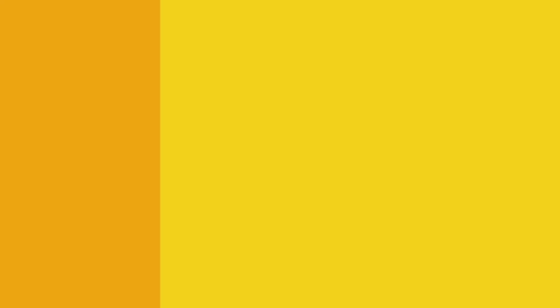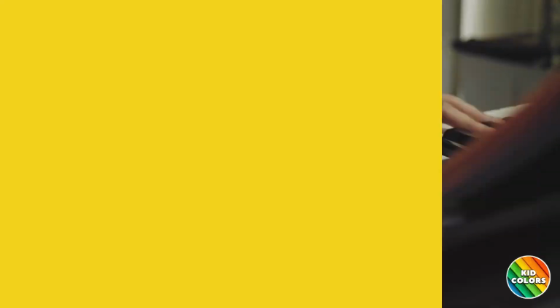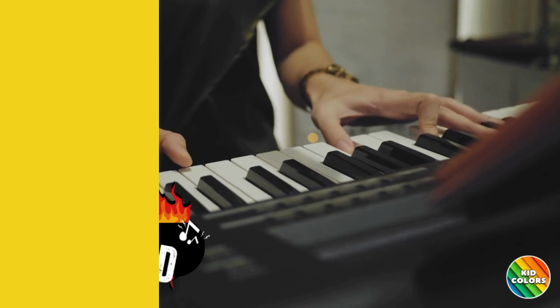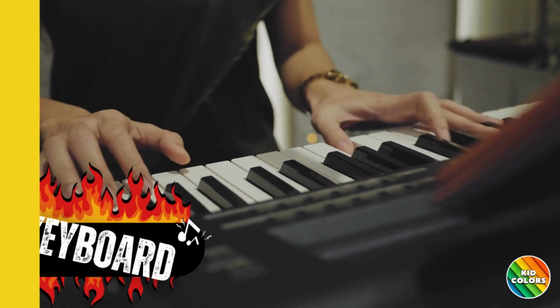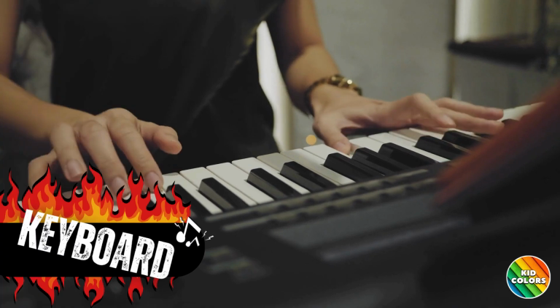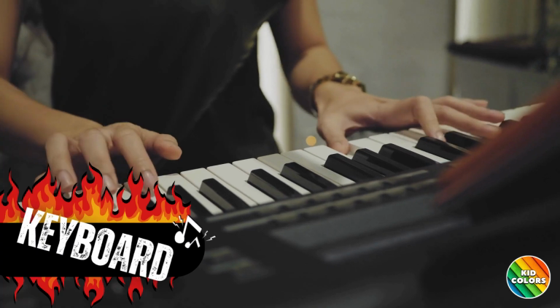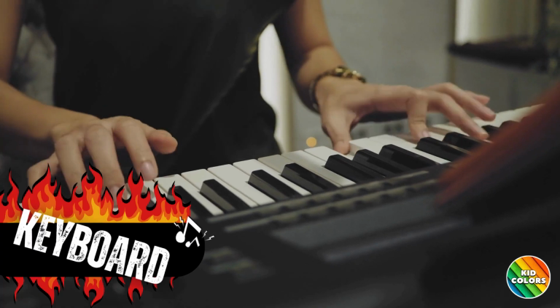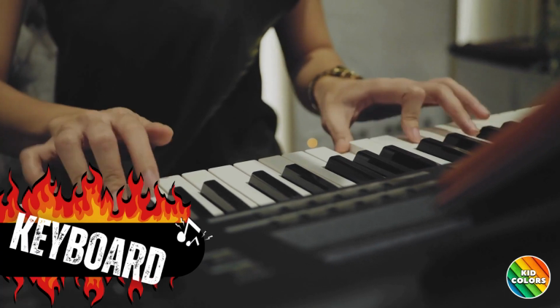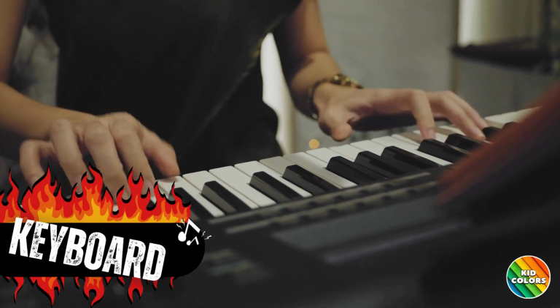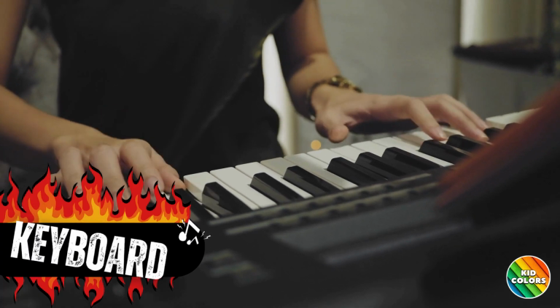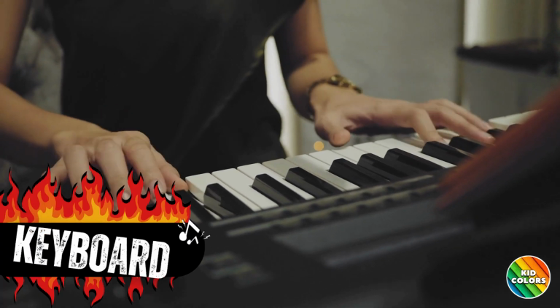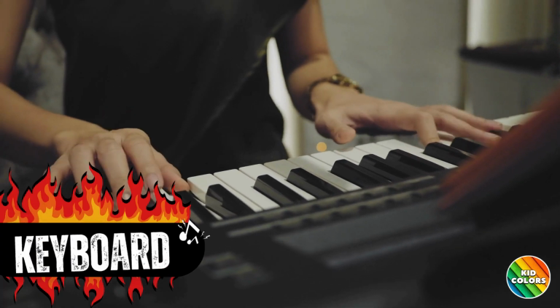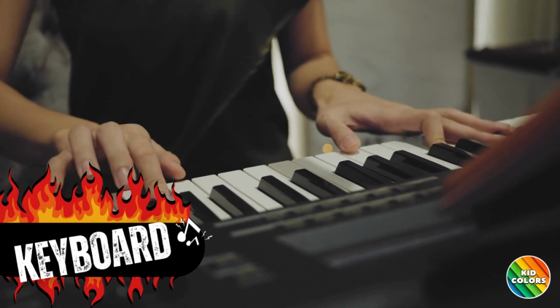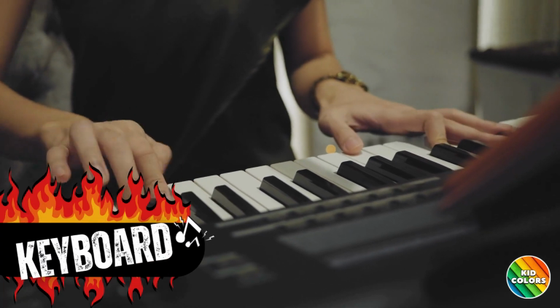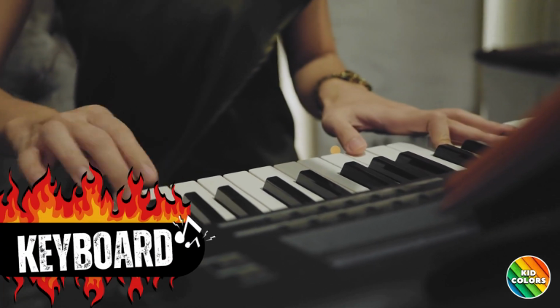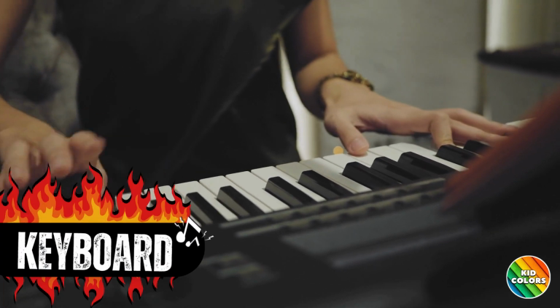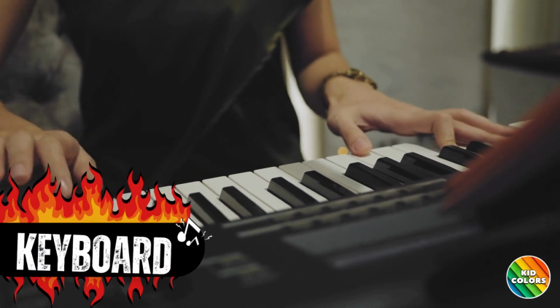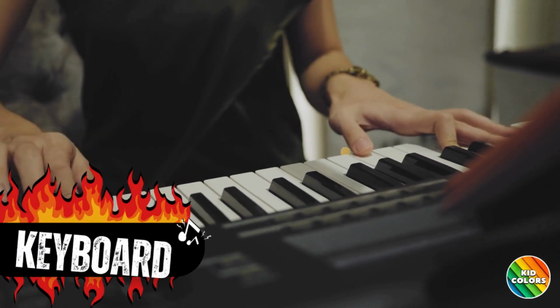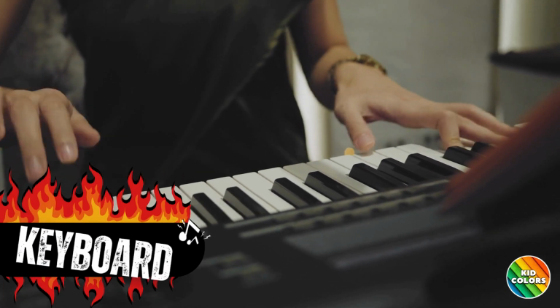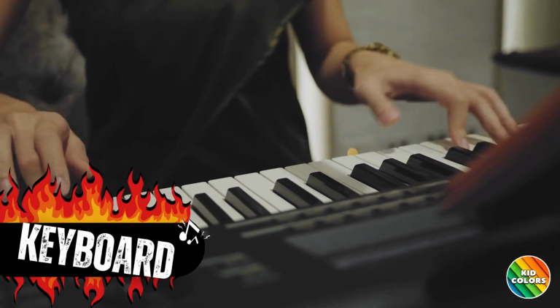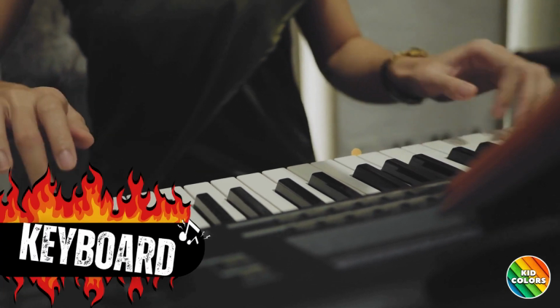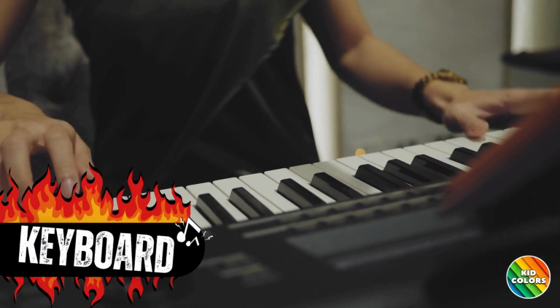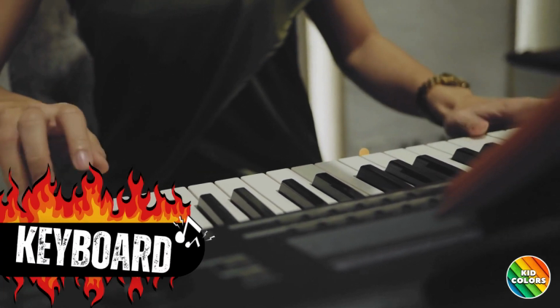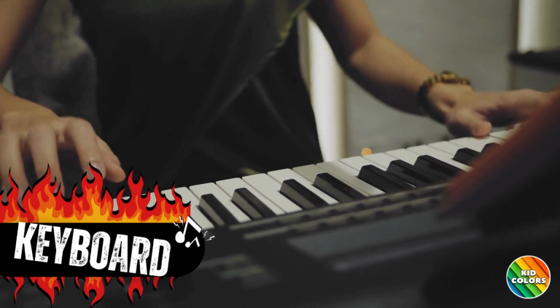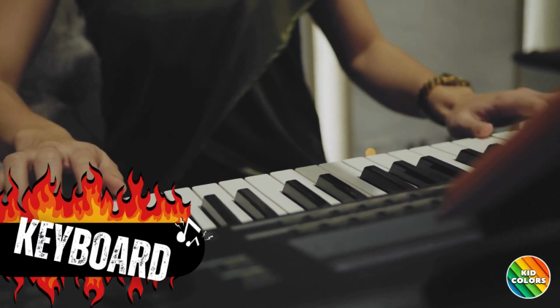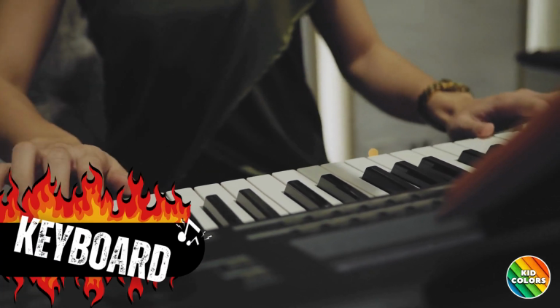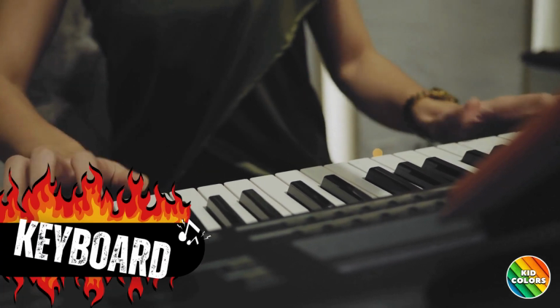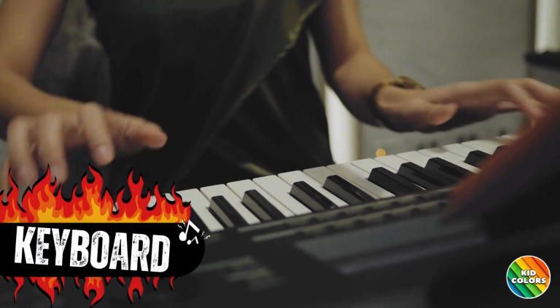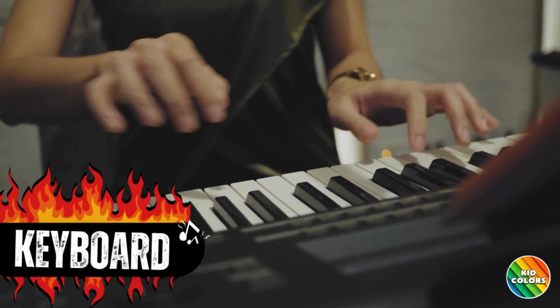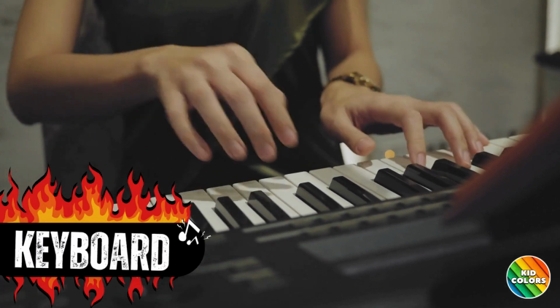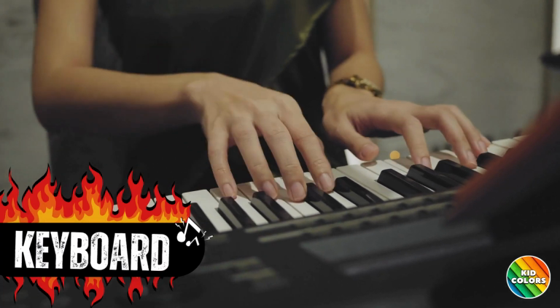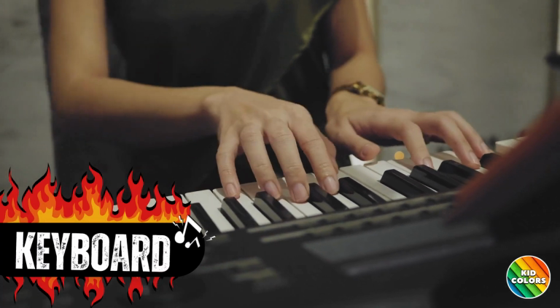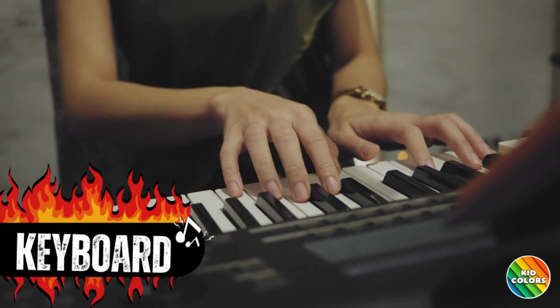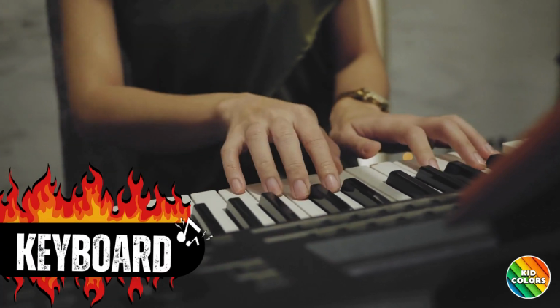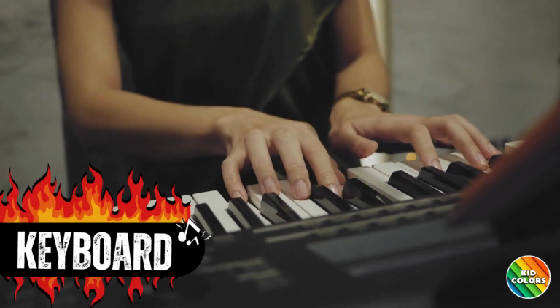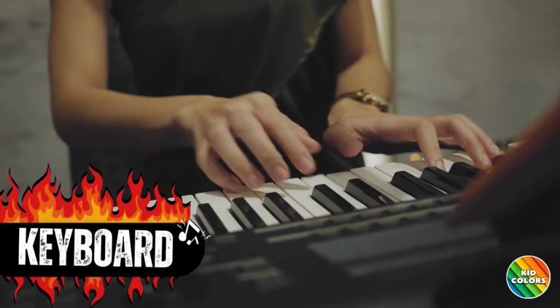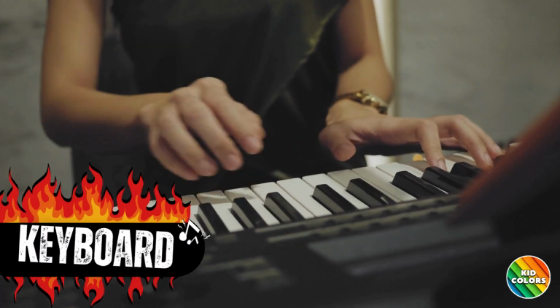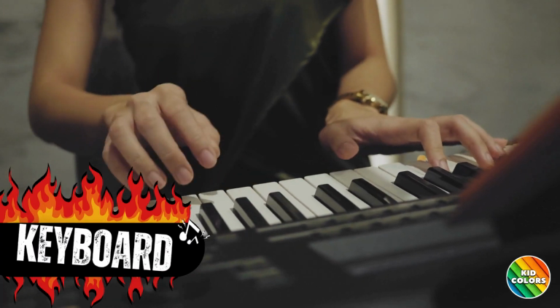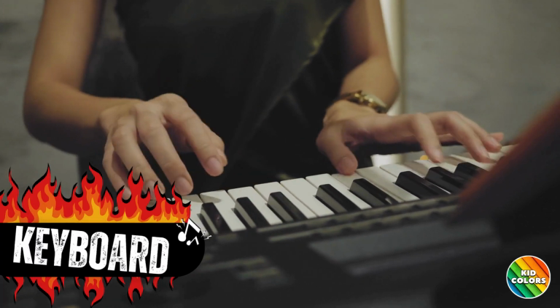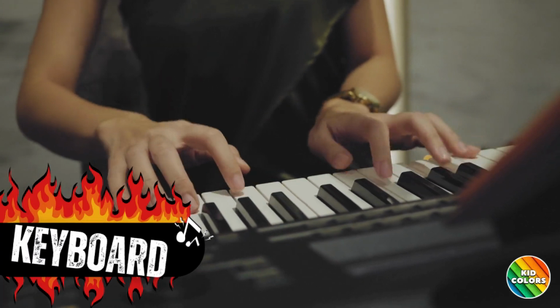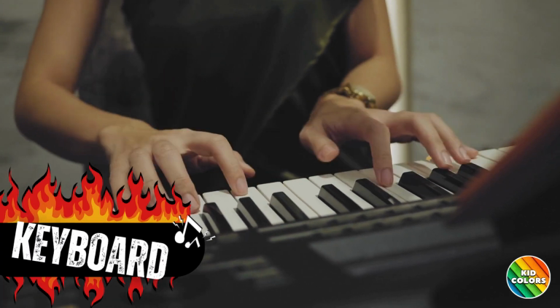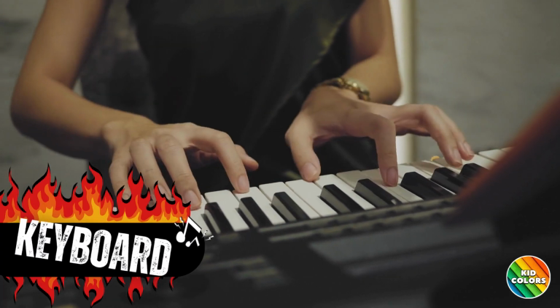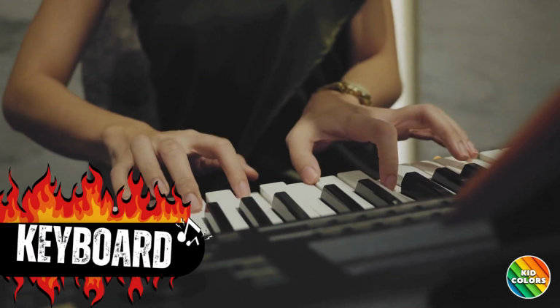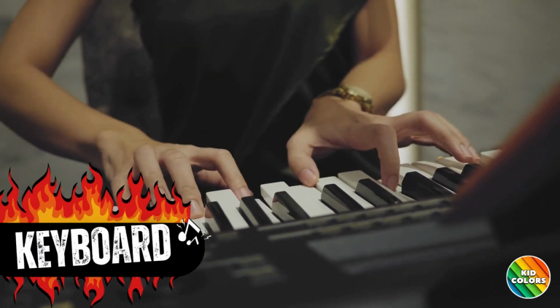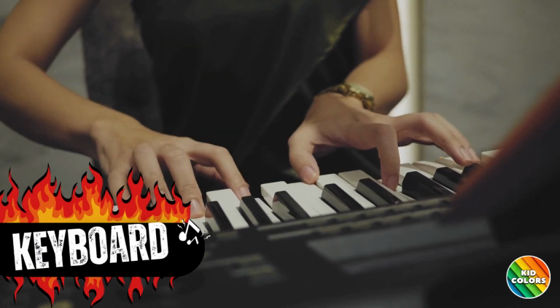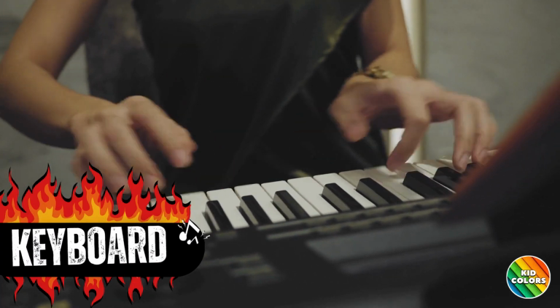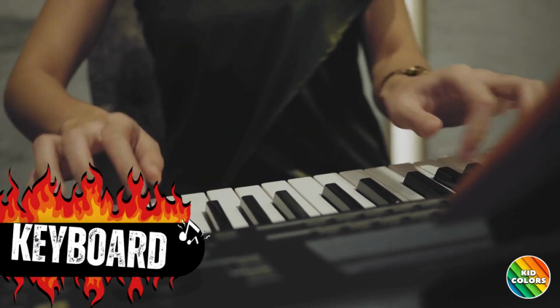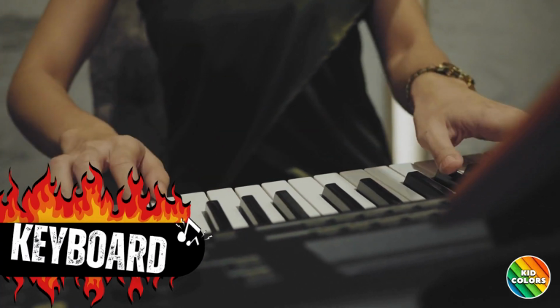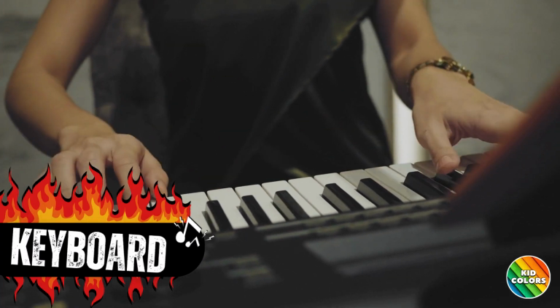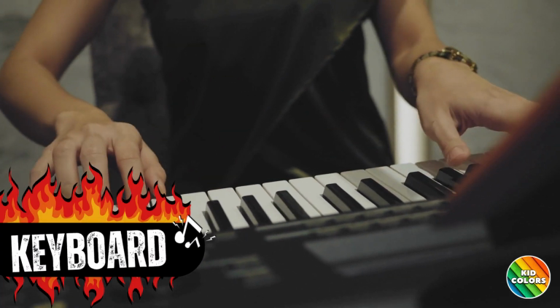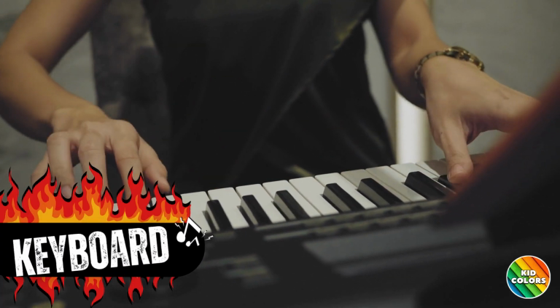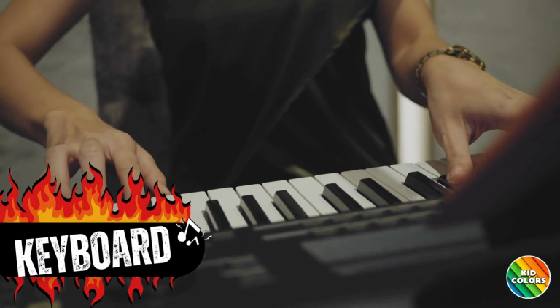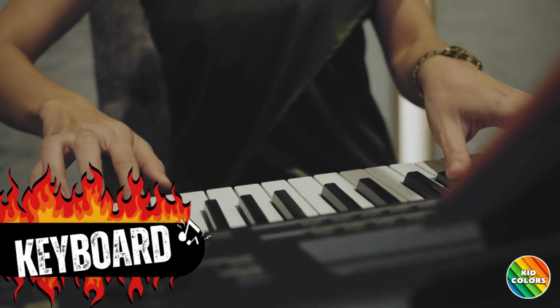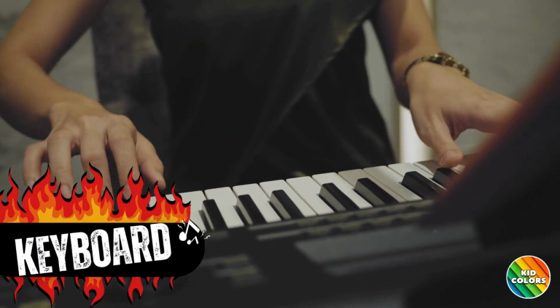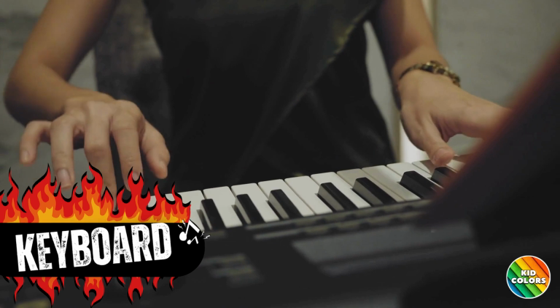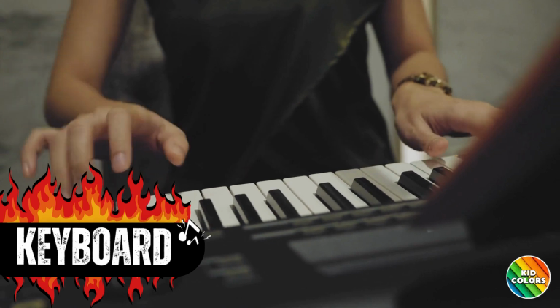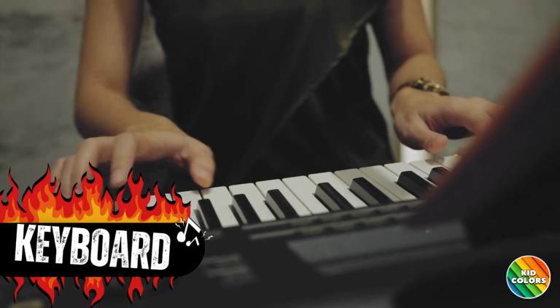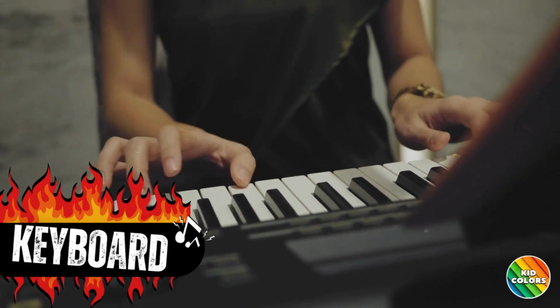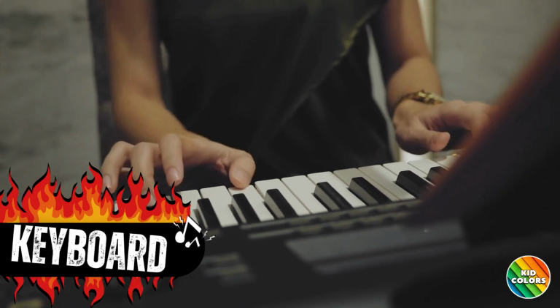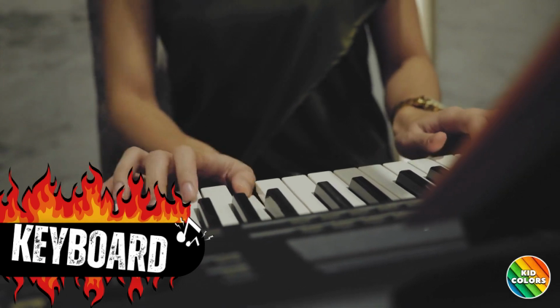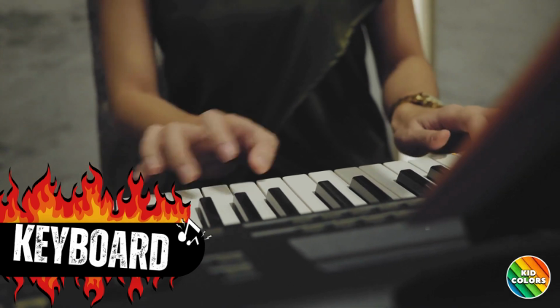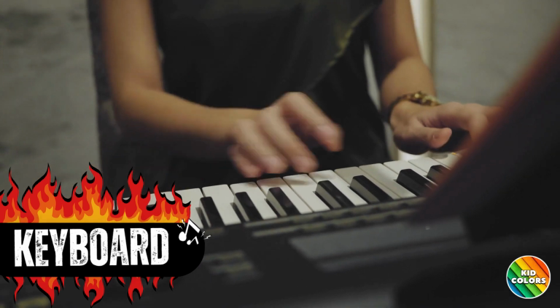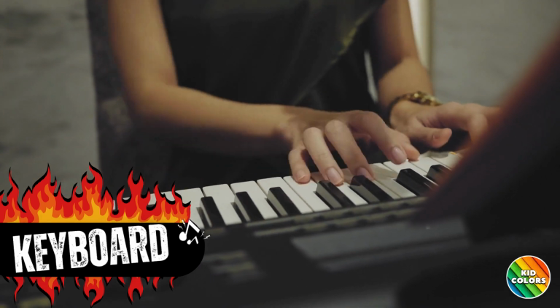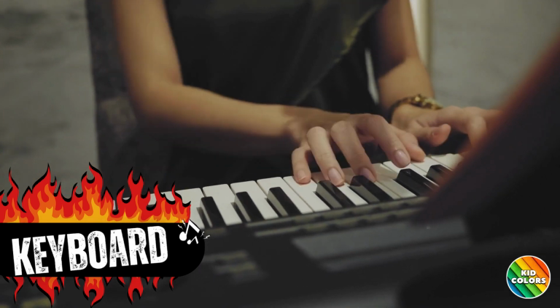Last but not least, we have the keyboard. It adds melodies and cool effects to the music like this.